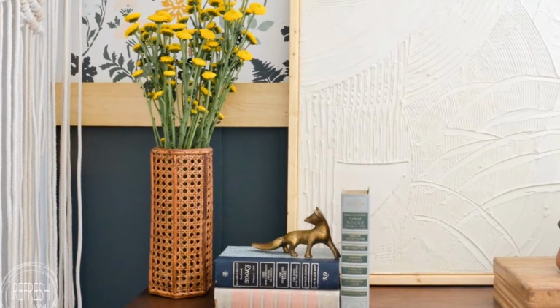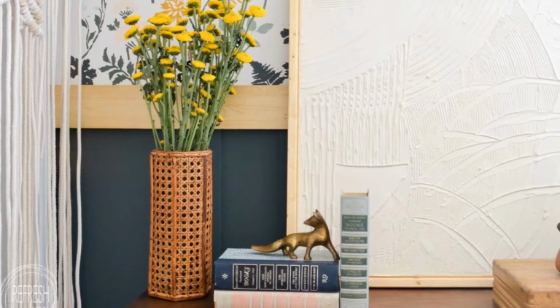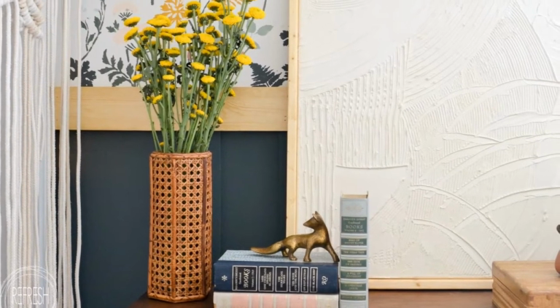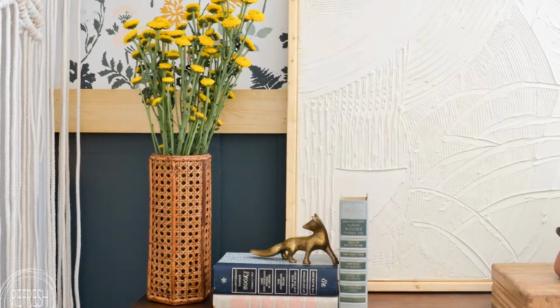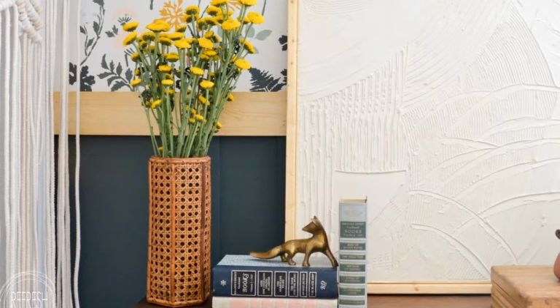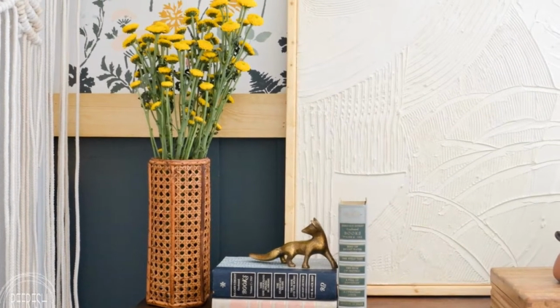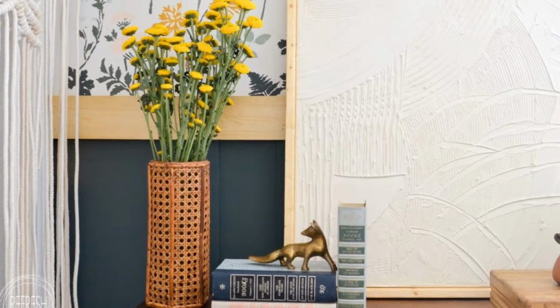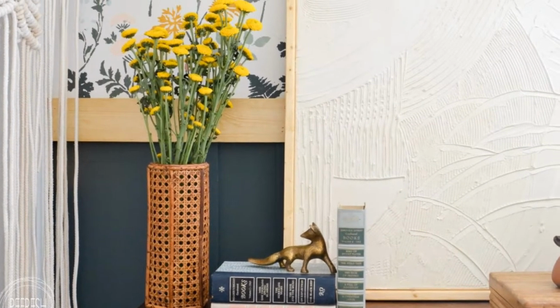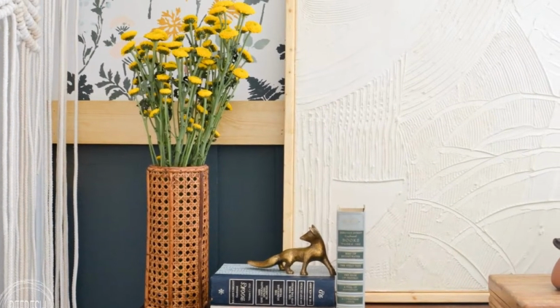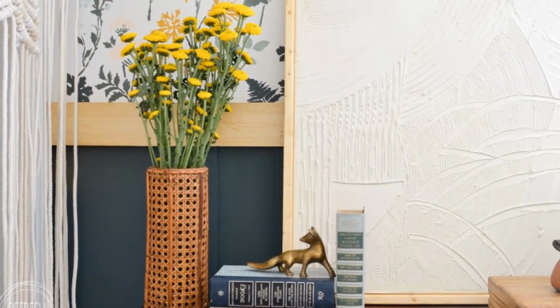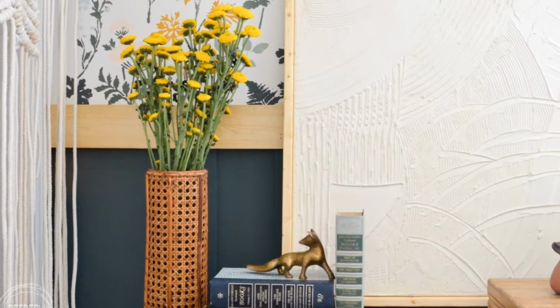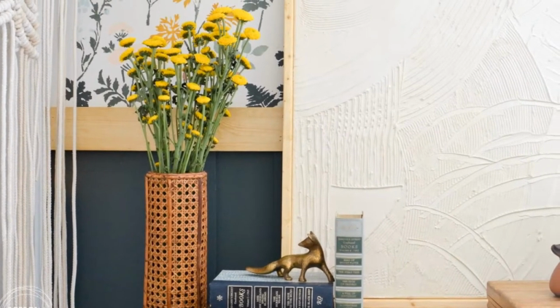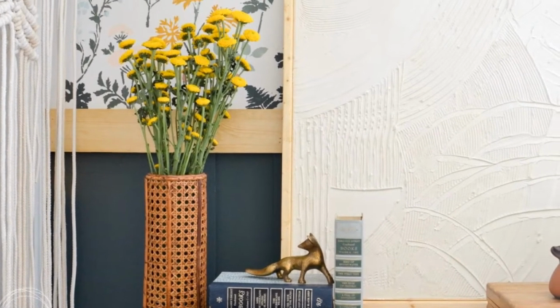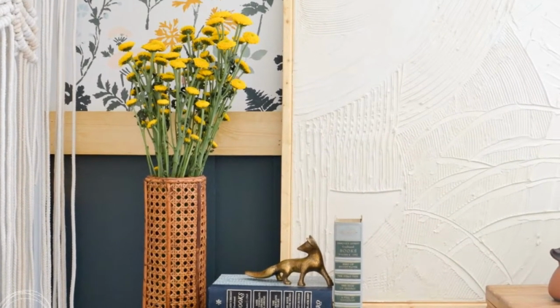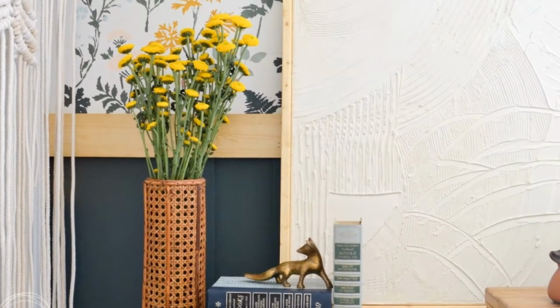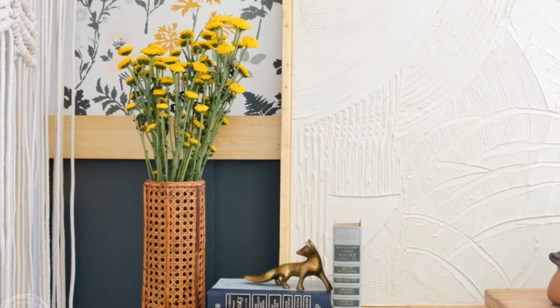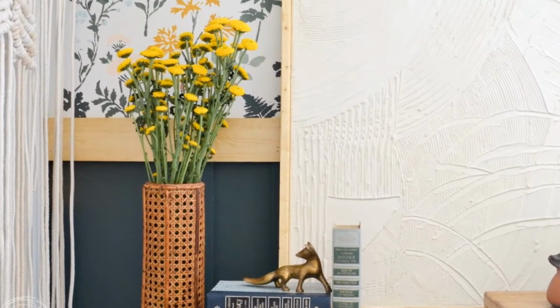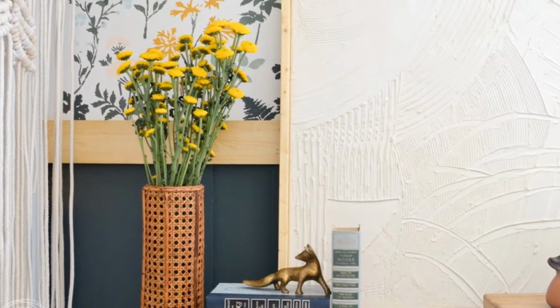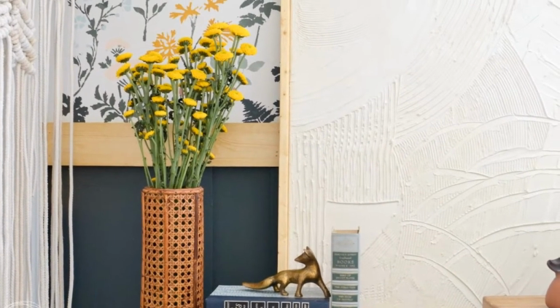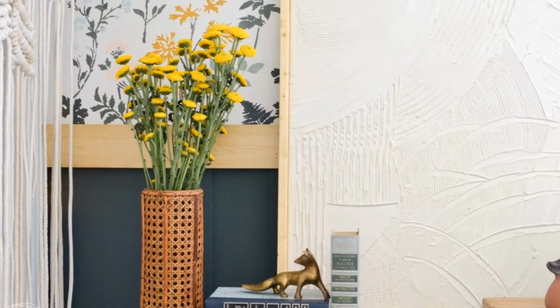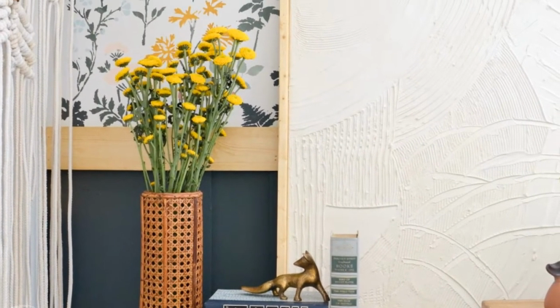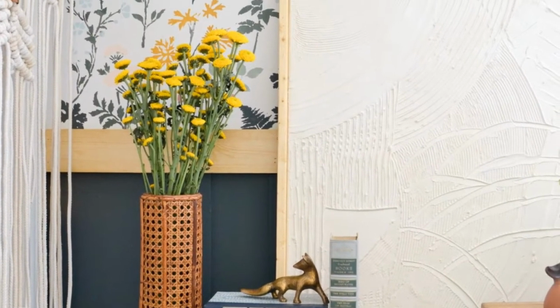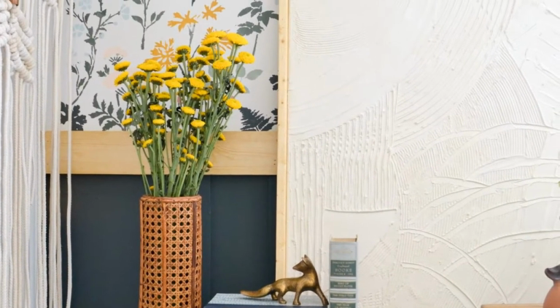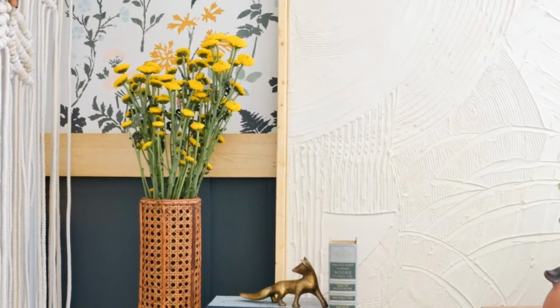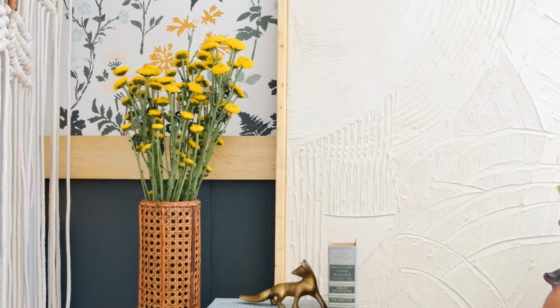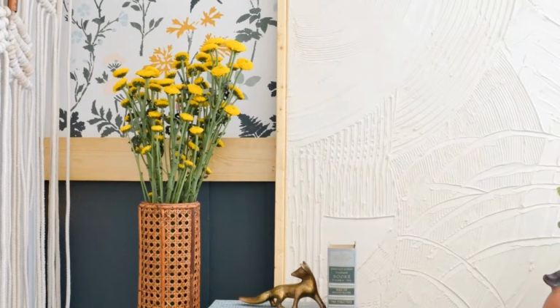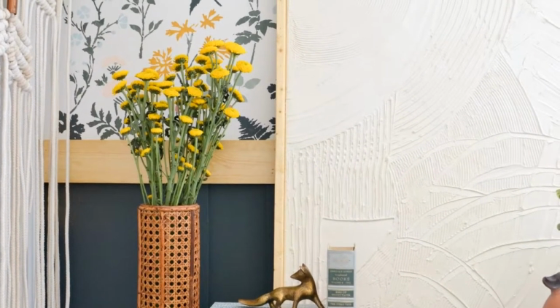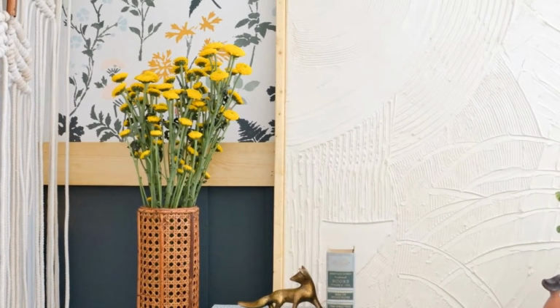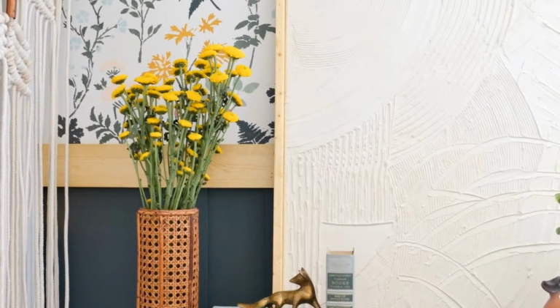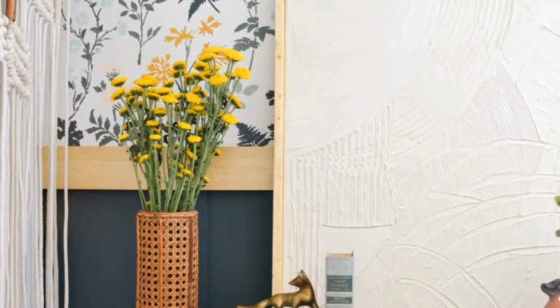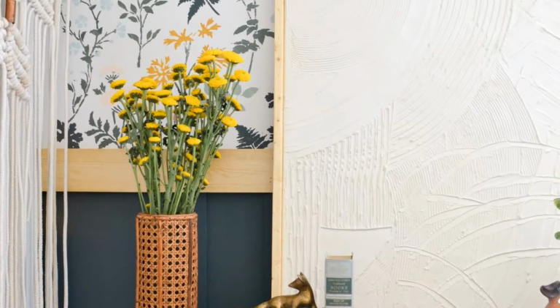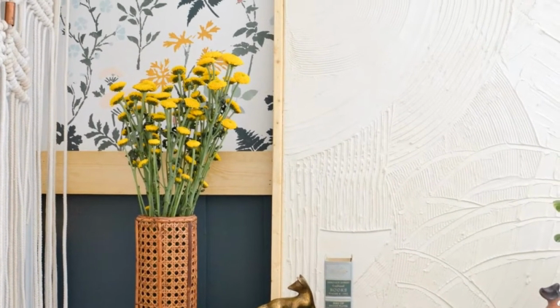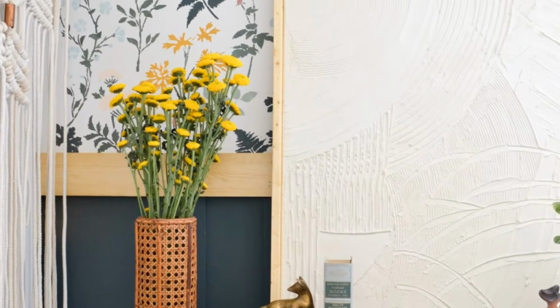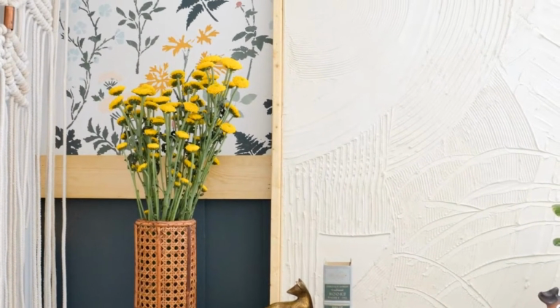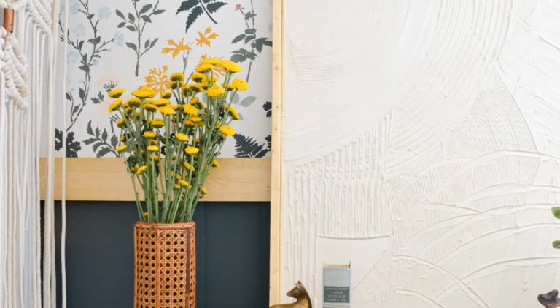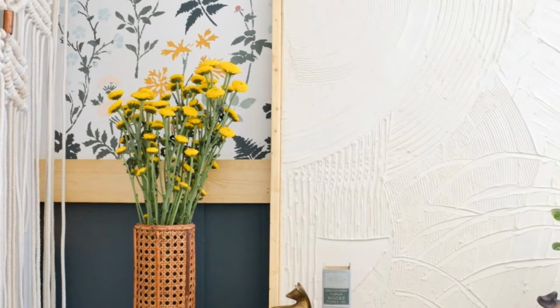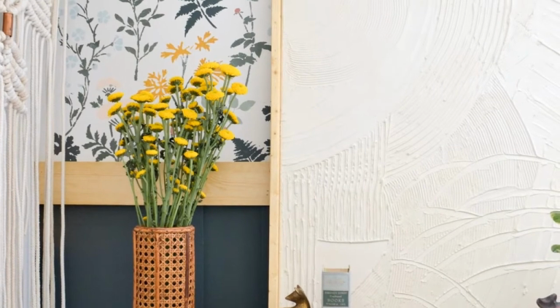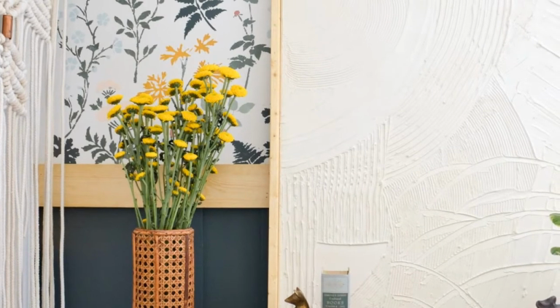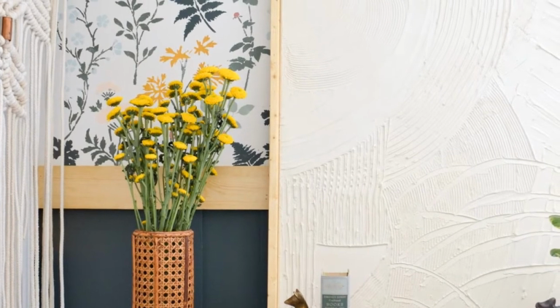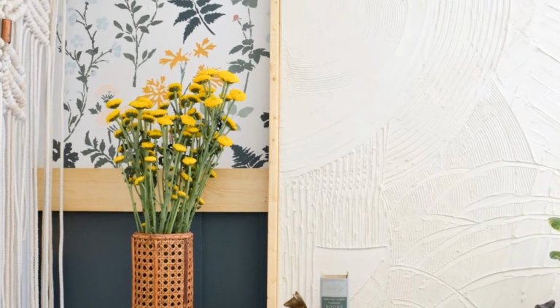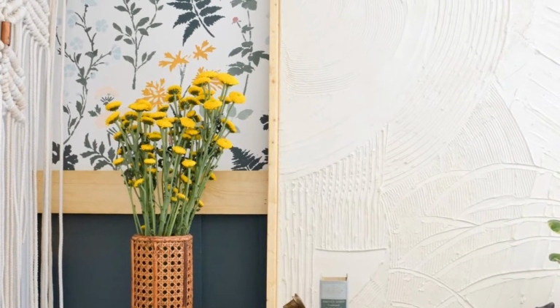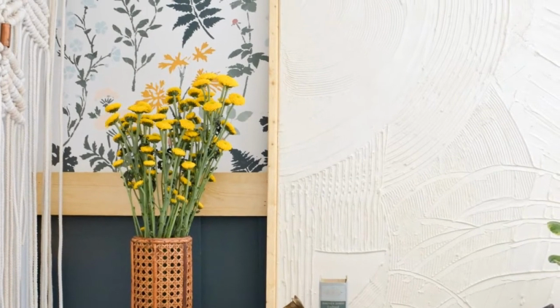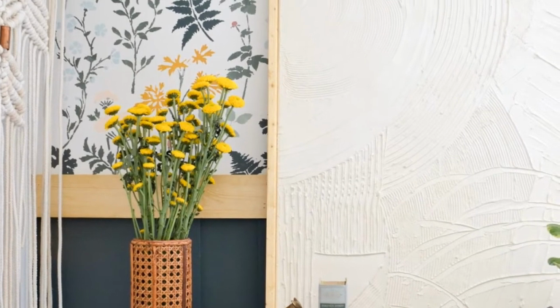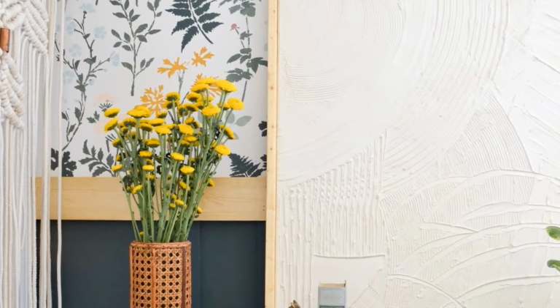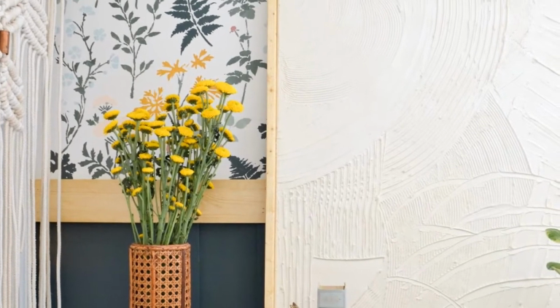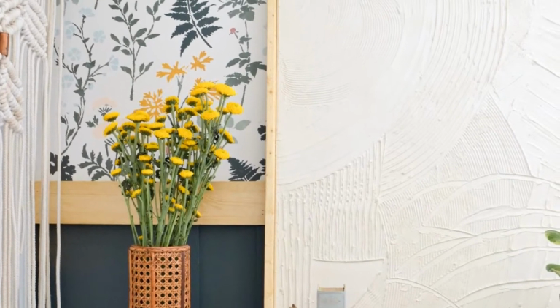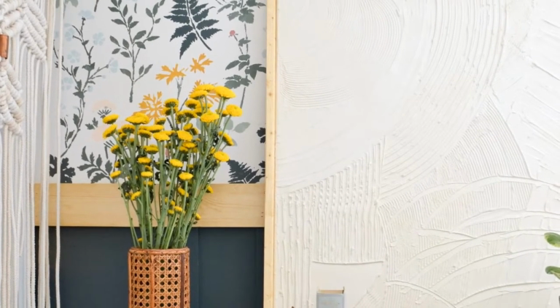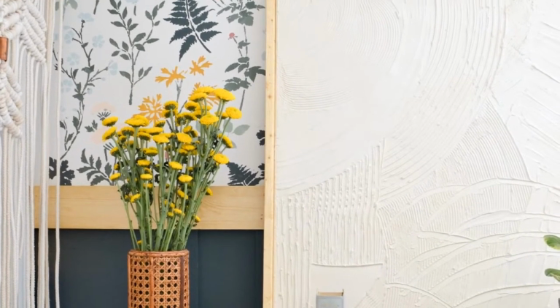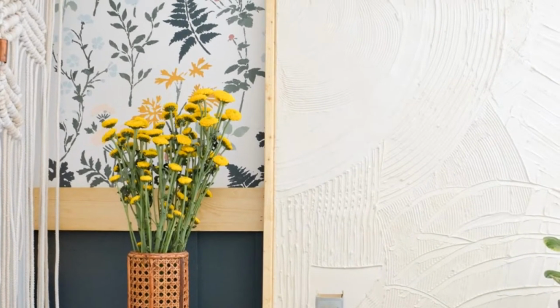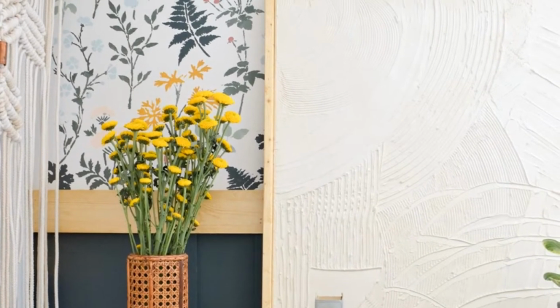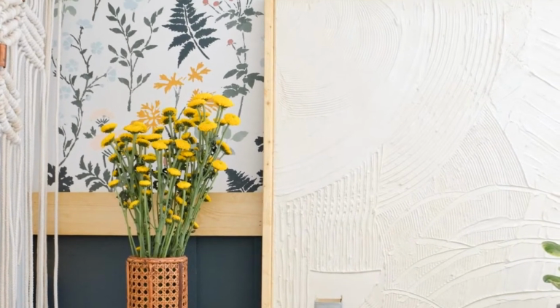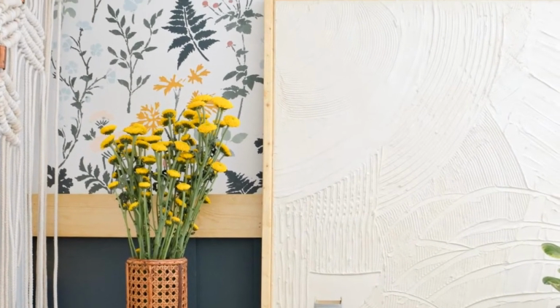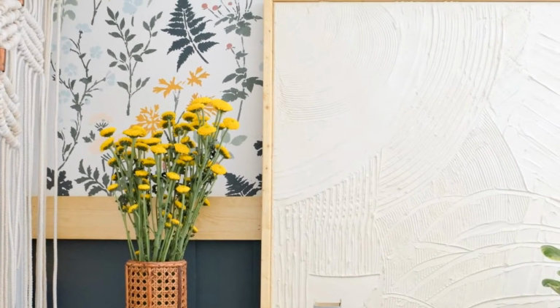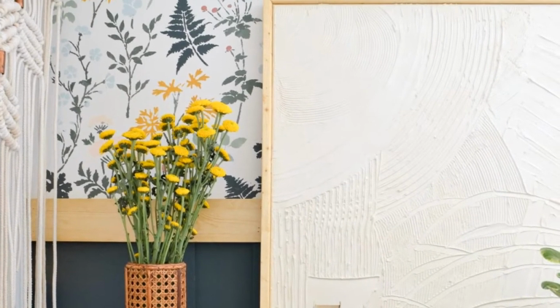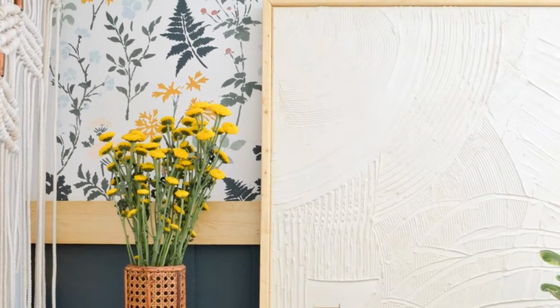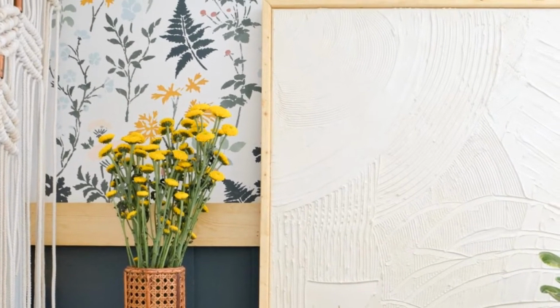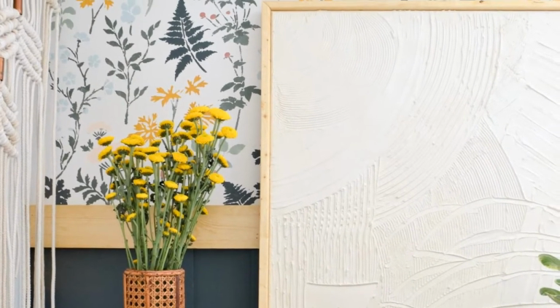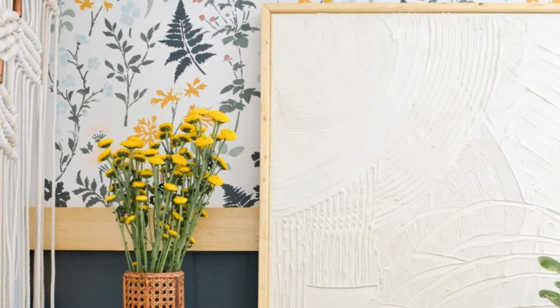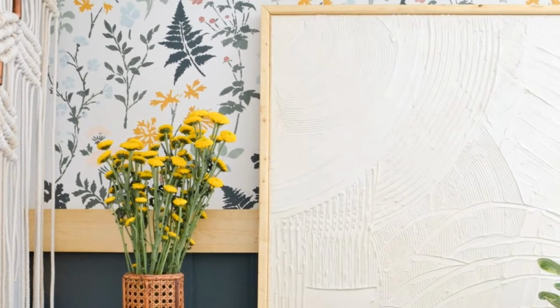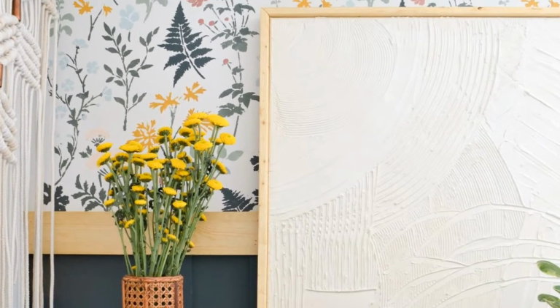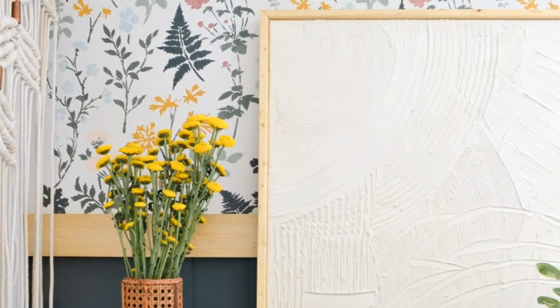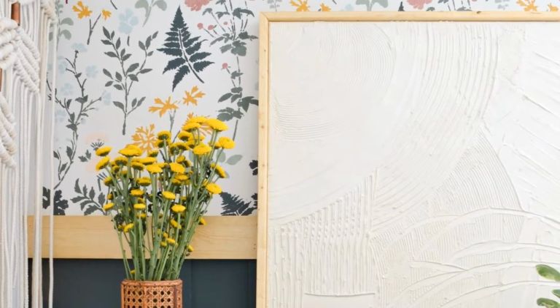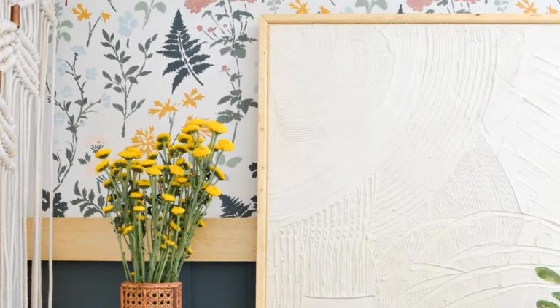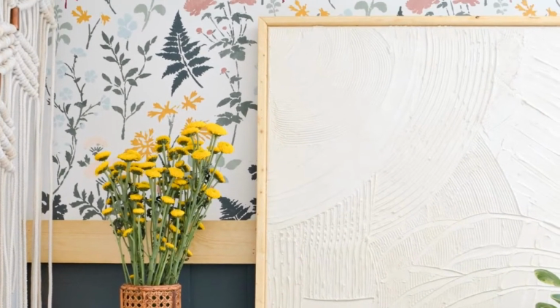Hi, I'm Jenny from Refresh Living and I'm going to show you how I took a piece of canvas, added some drywall mud, and made modern art.